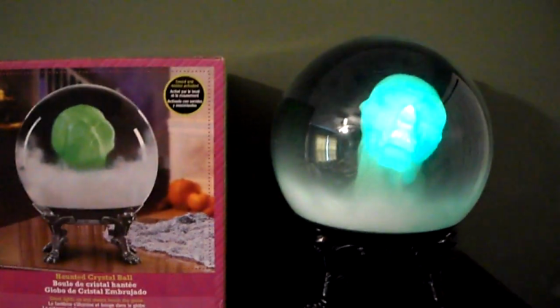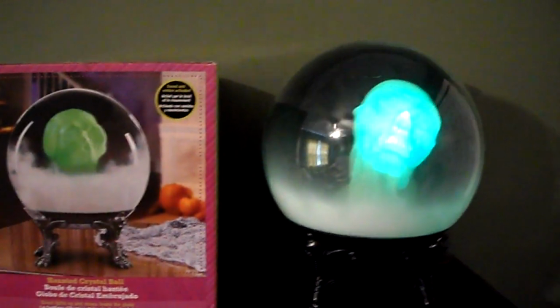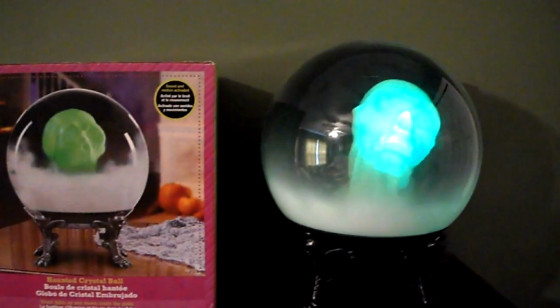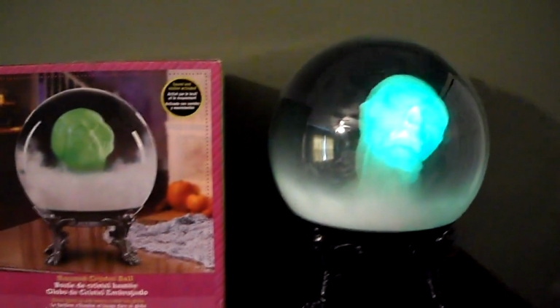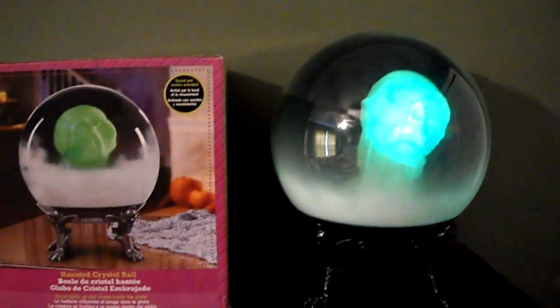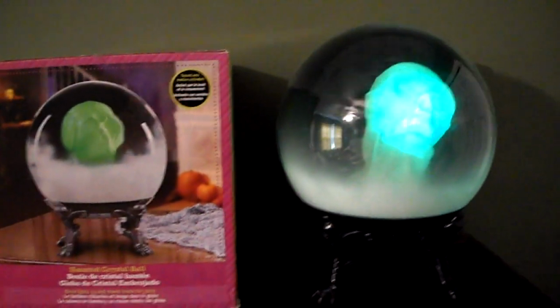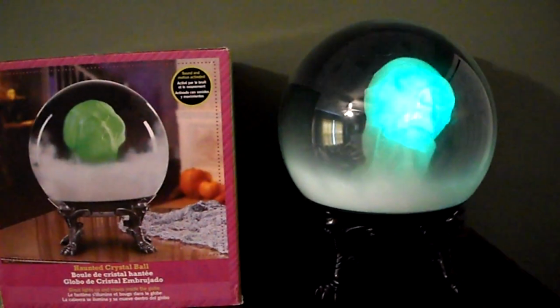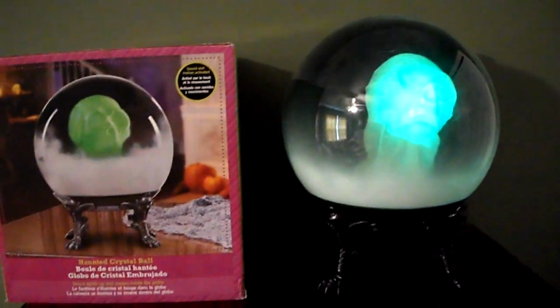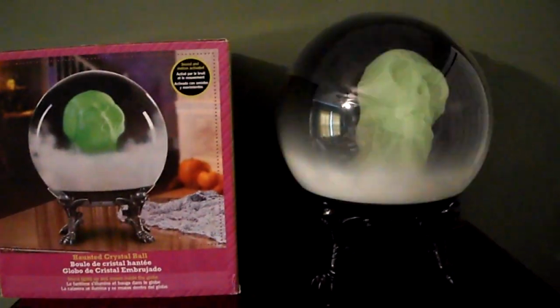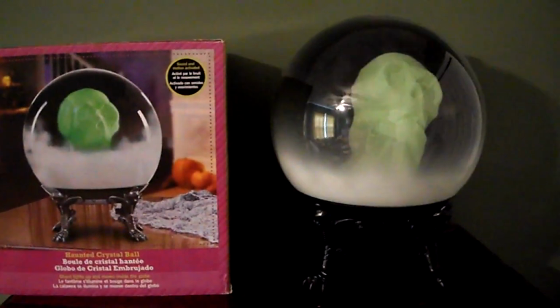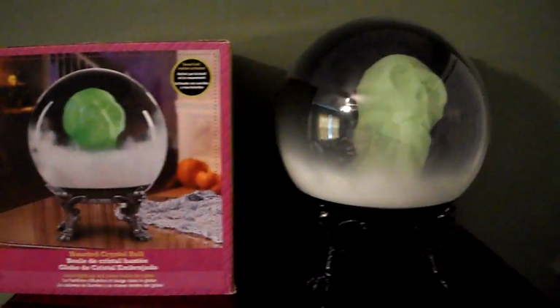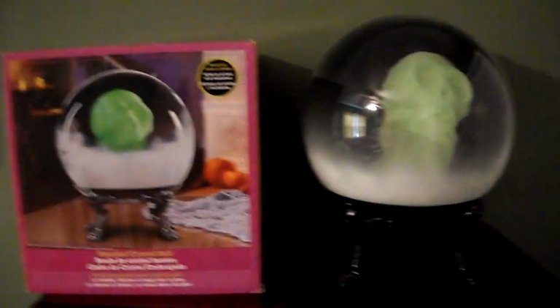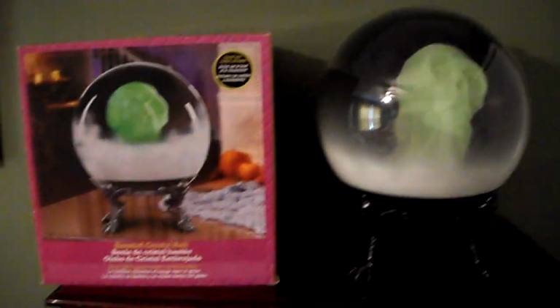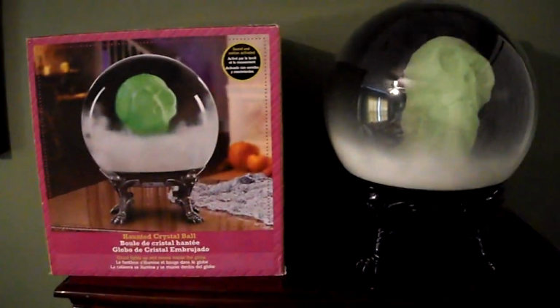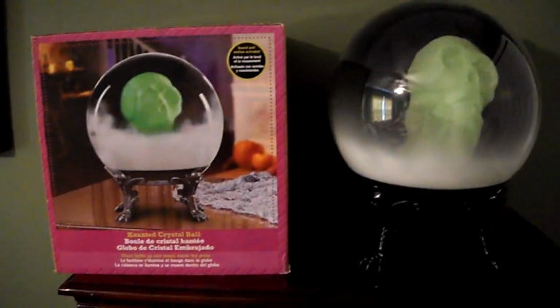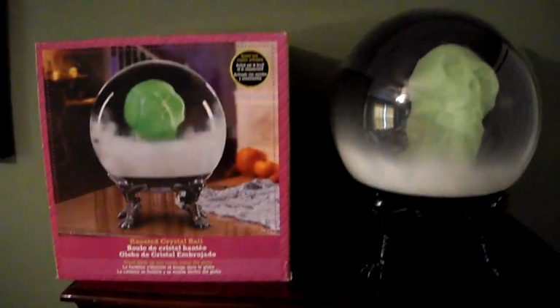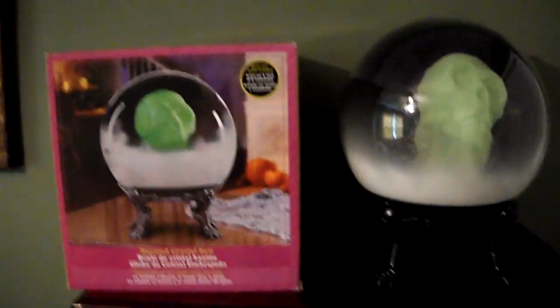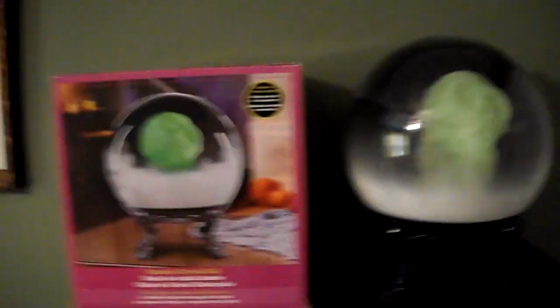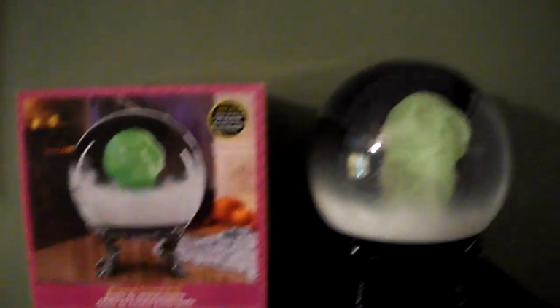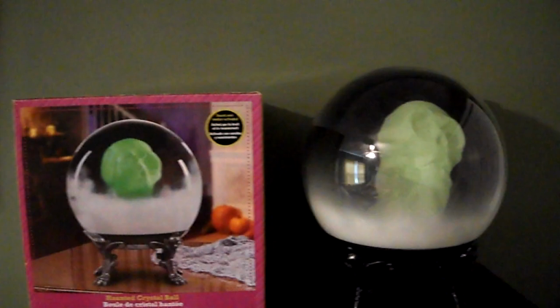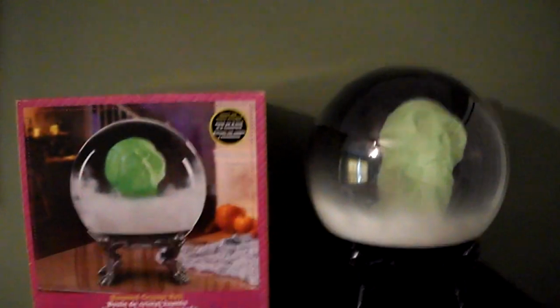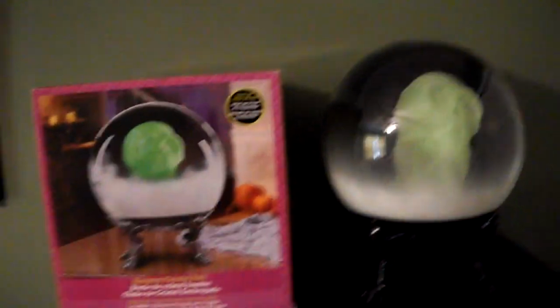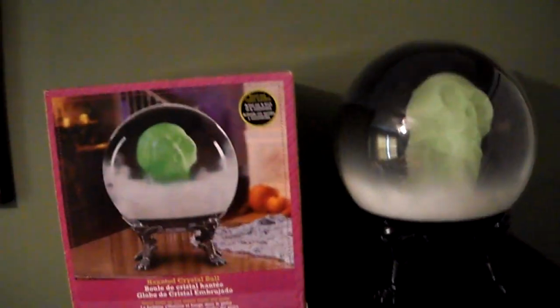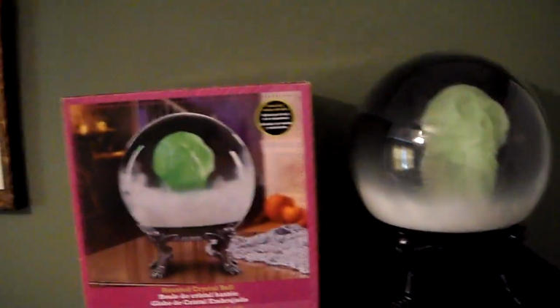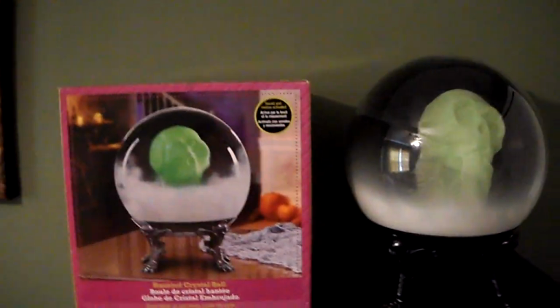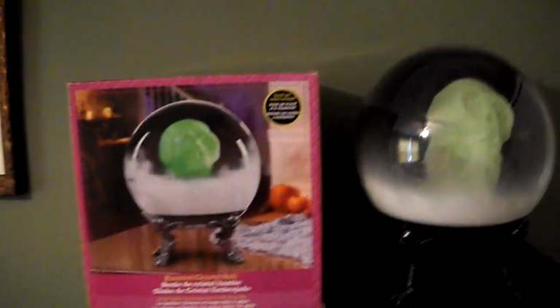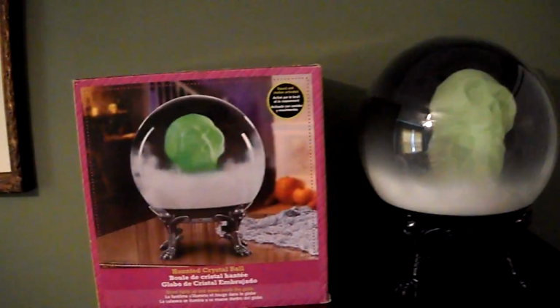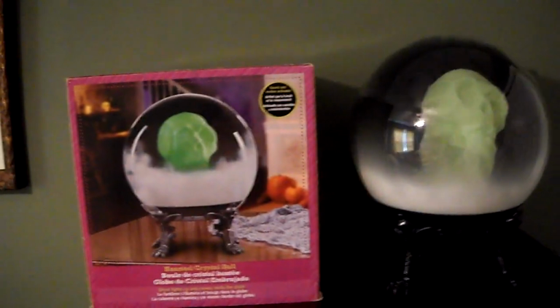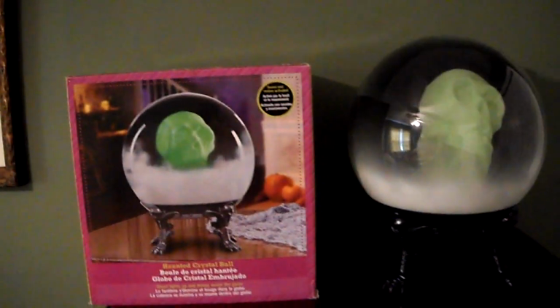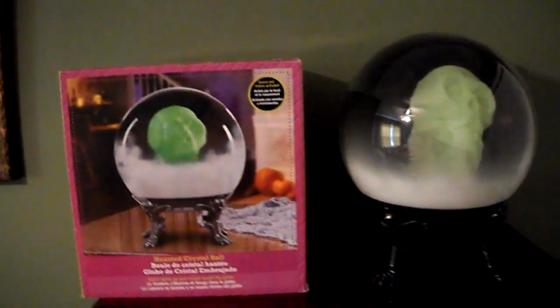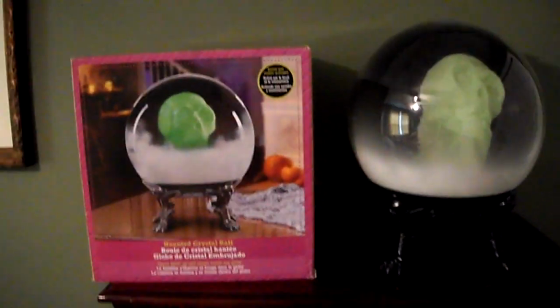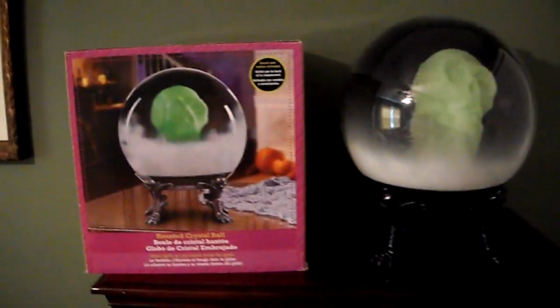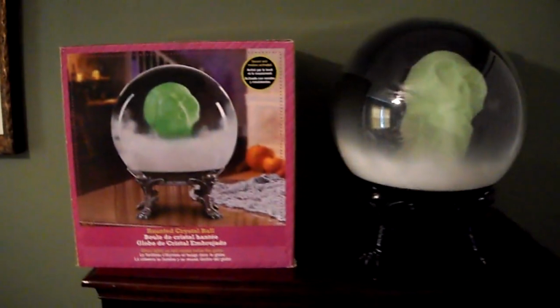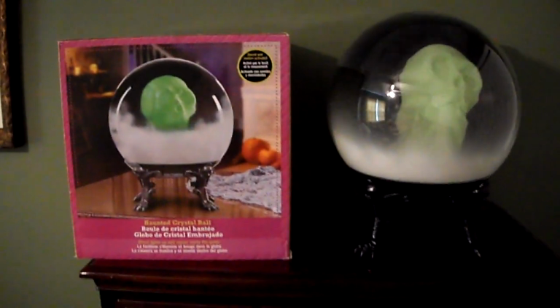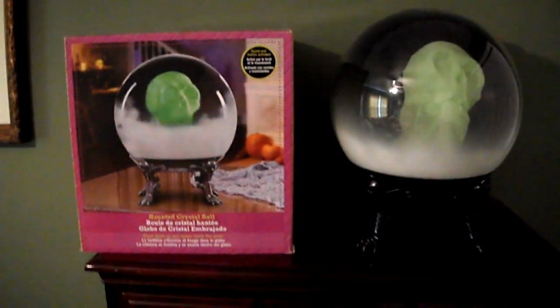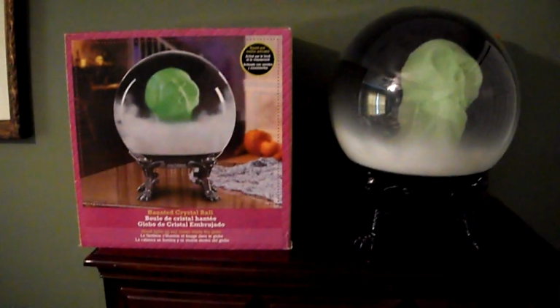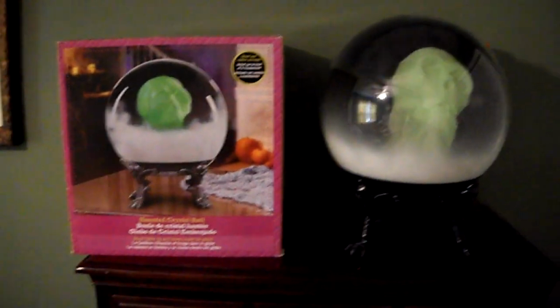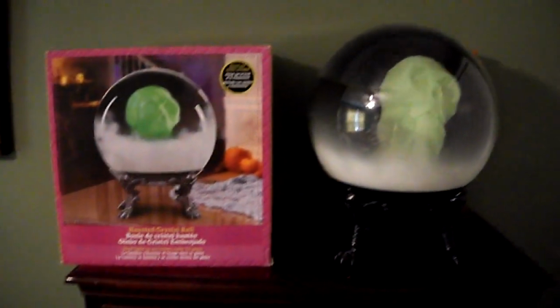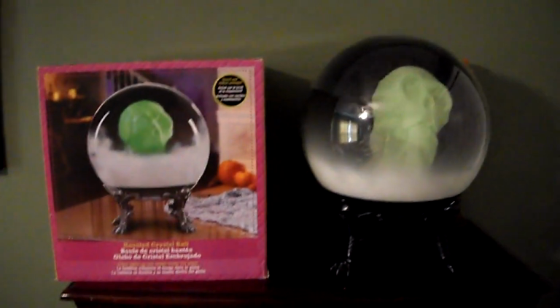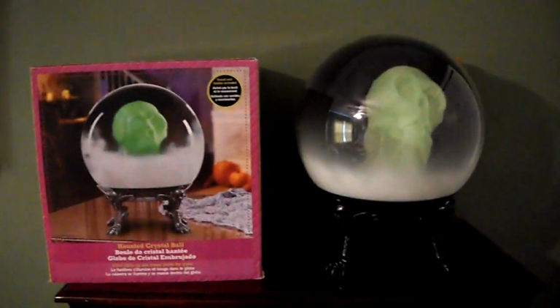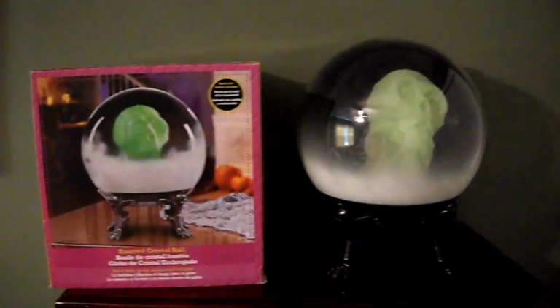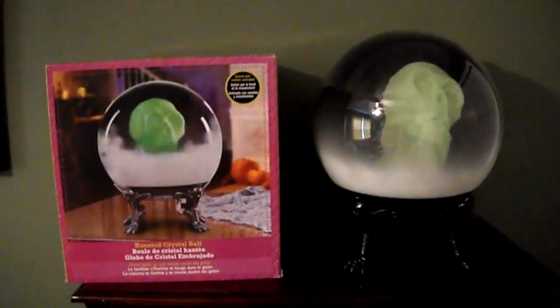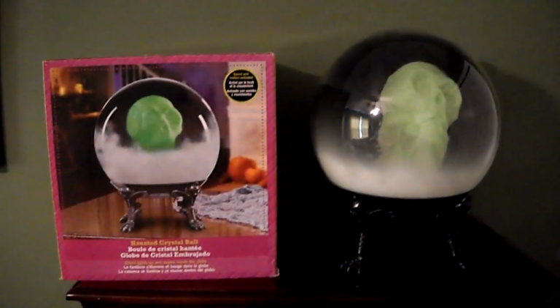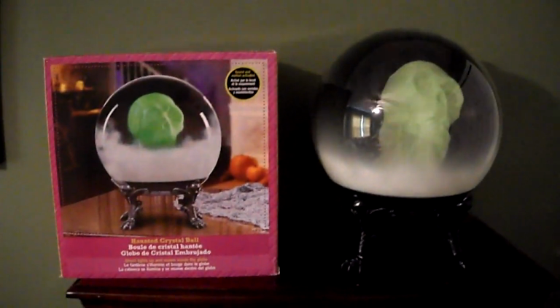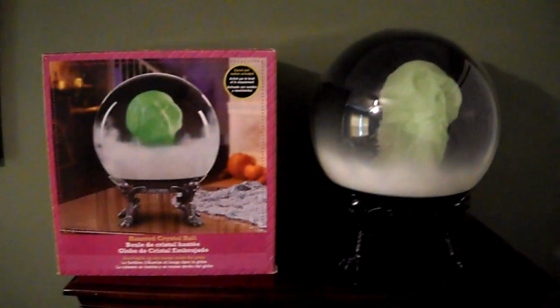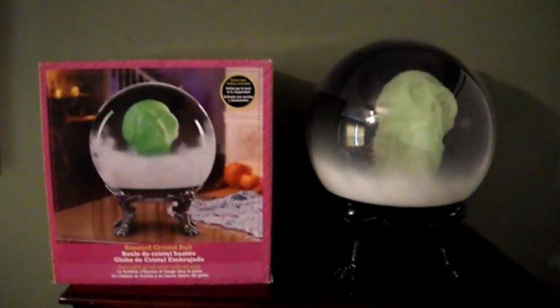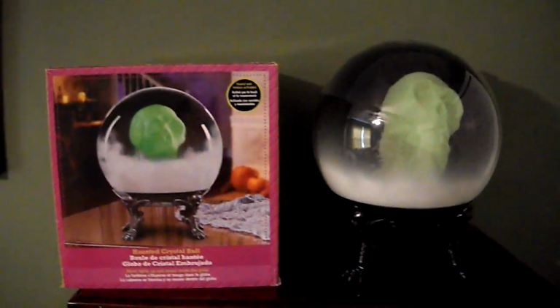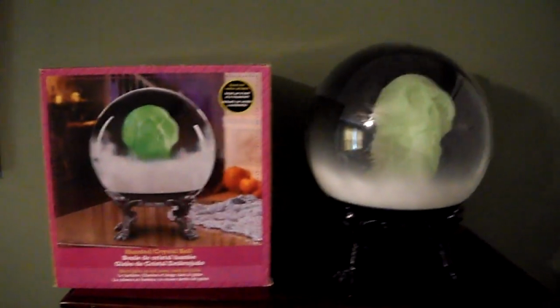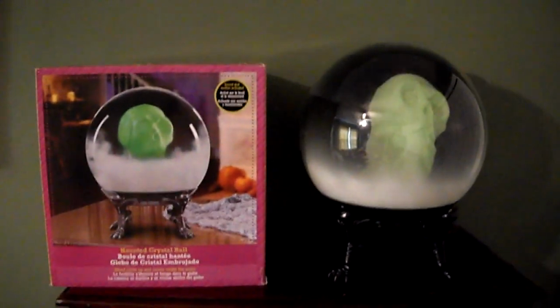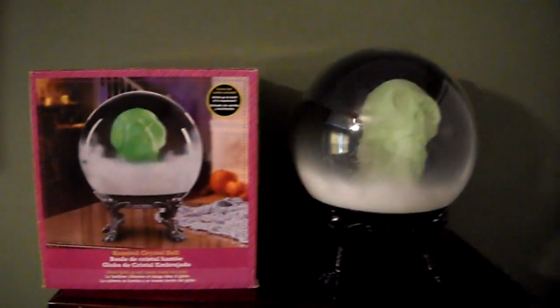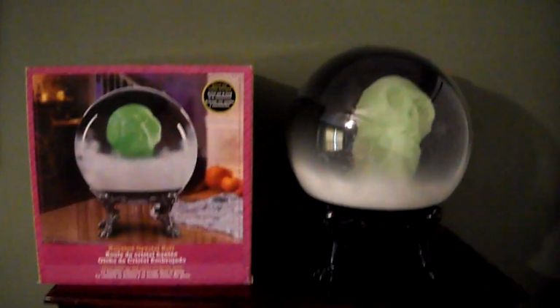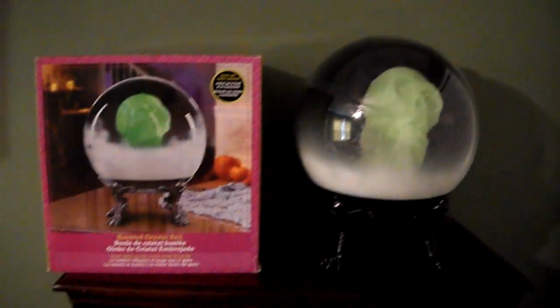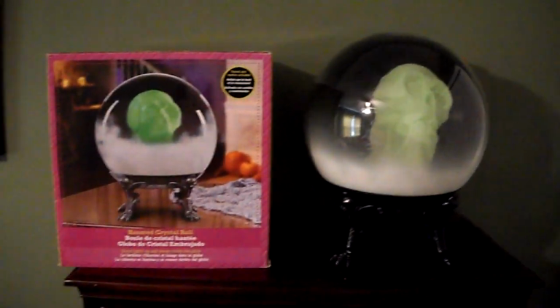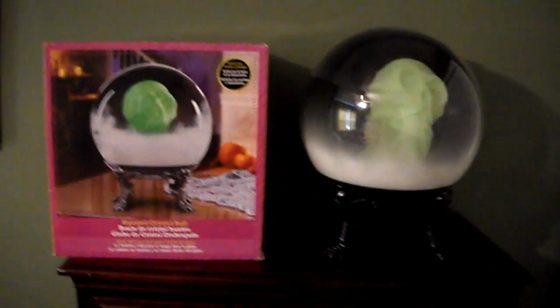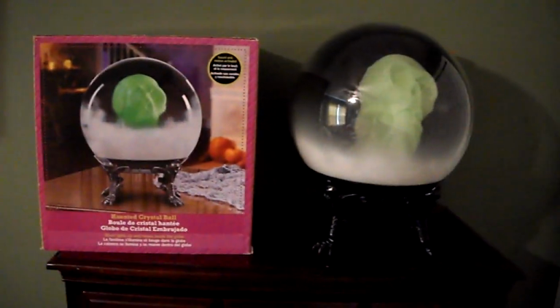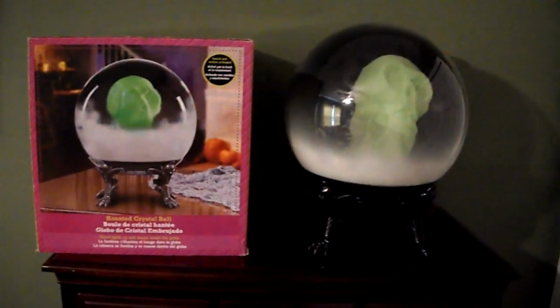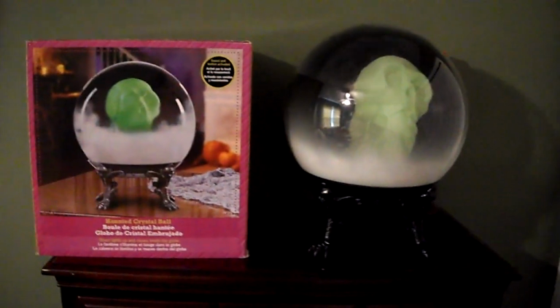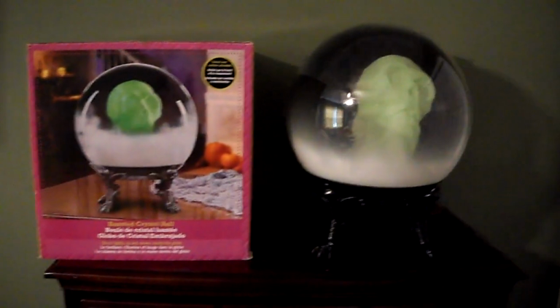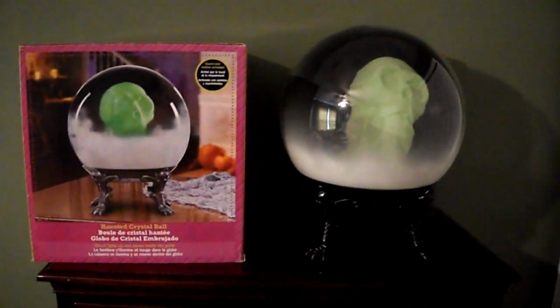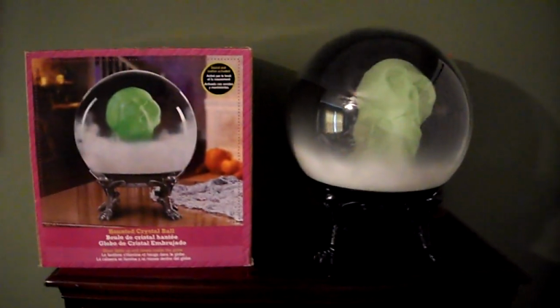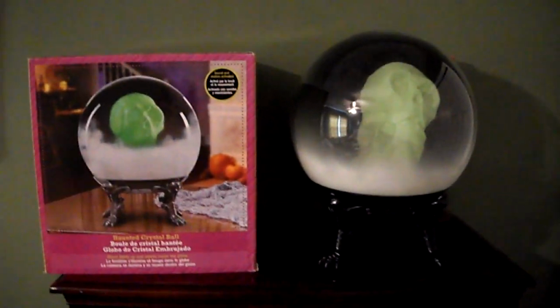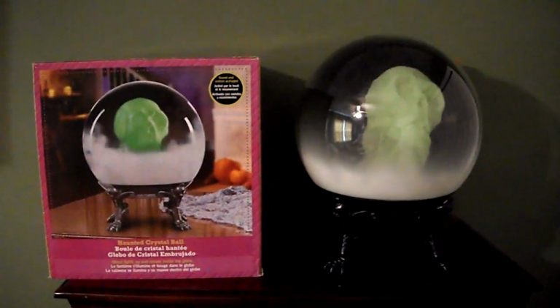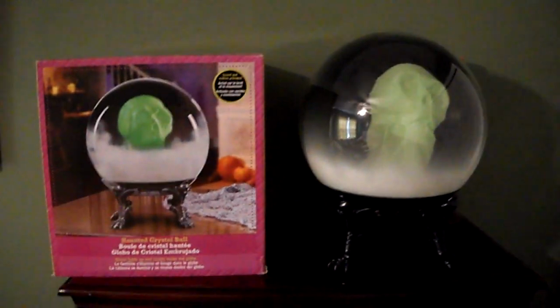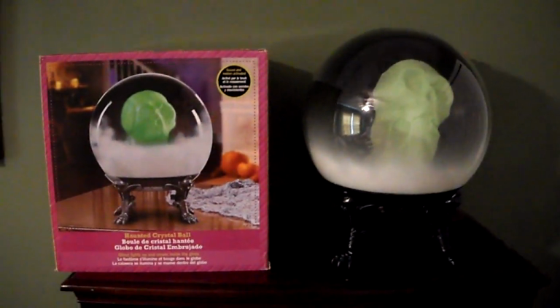That's not easy to hear, but it is cool. This is the 2014 Skull Haunted Crystal Ball by Jimmy Industries. Thanks for watching.